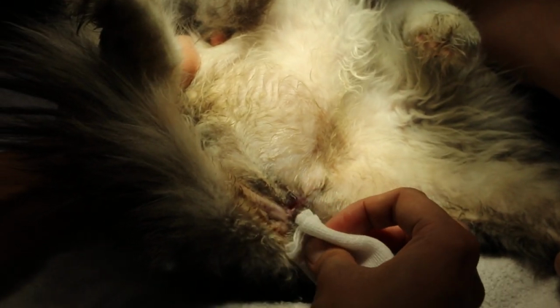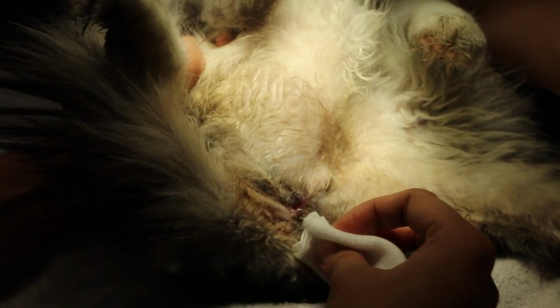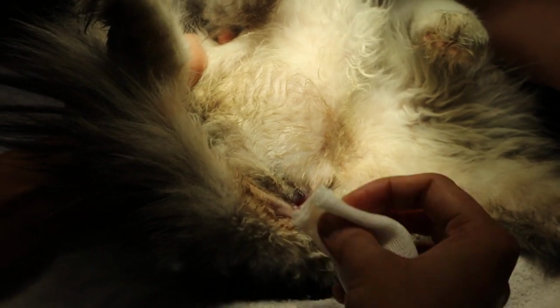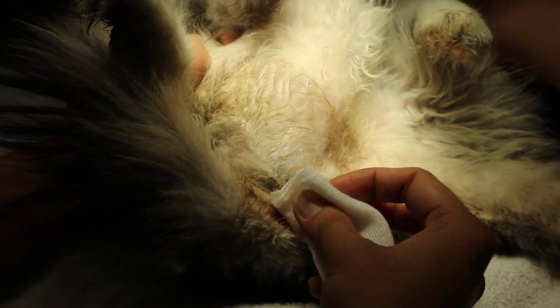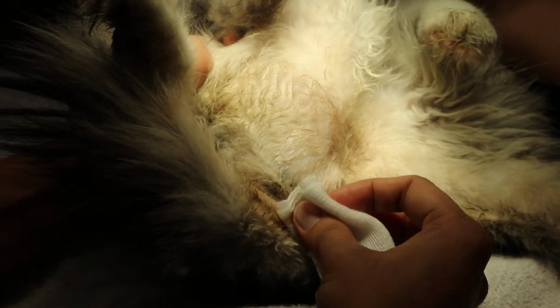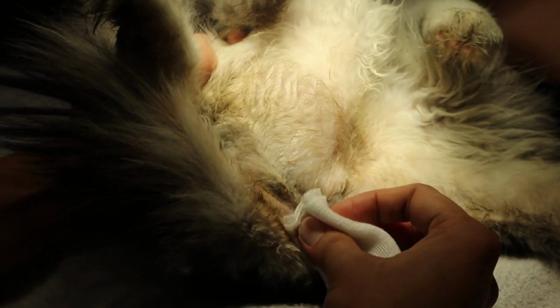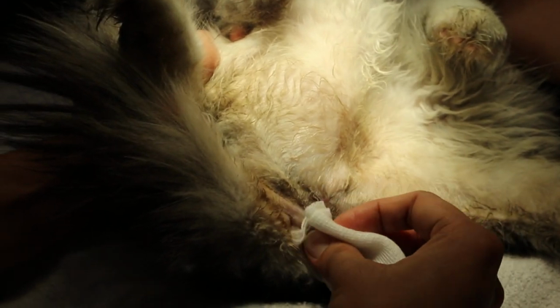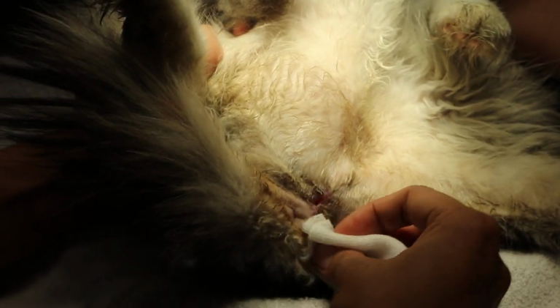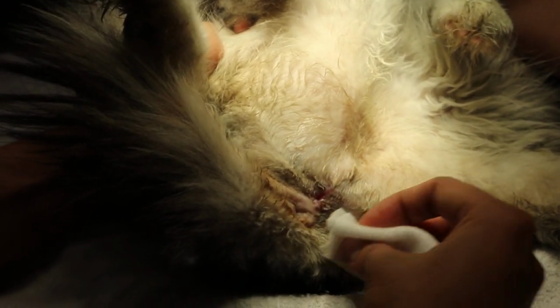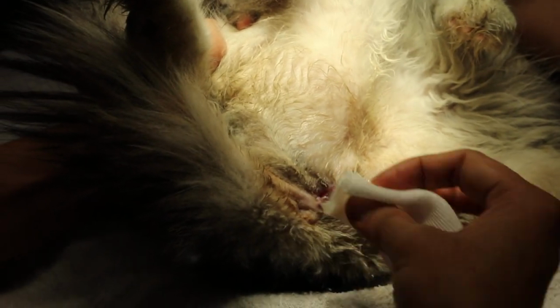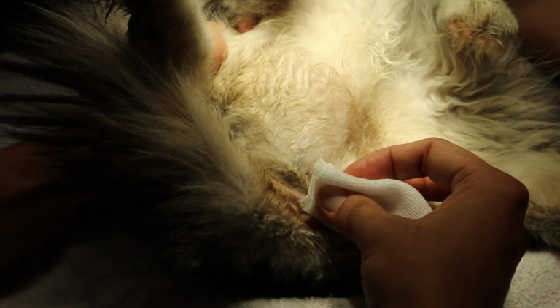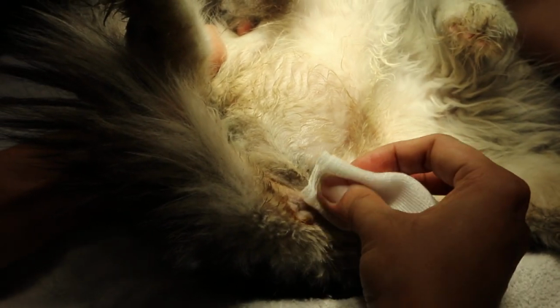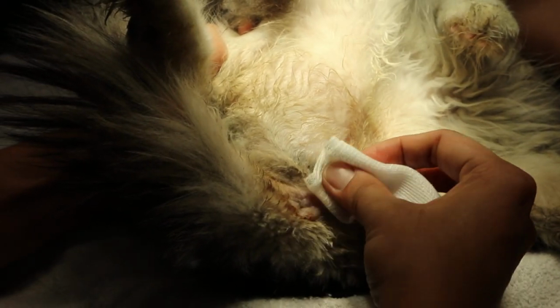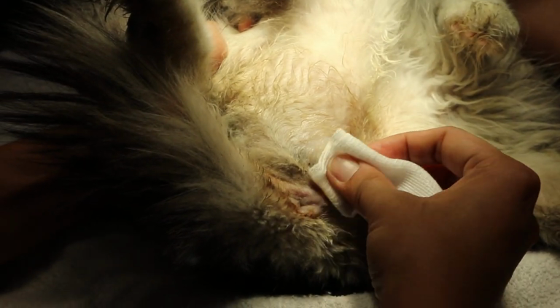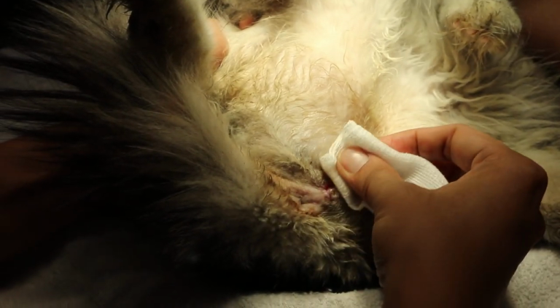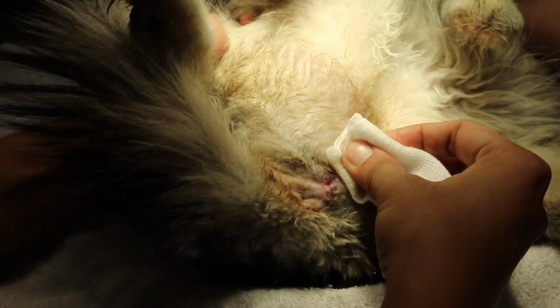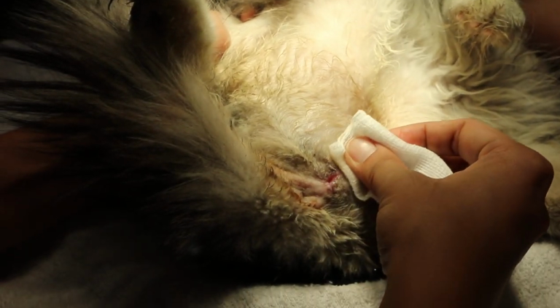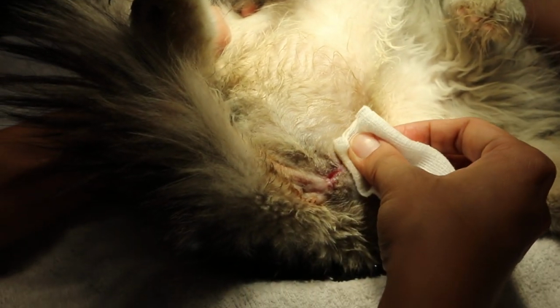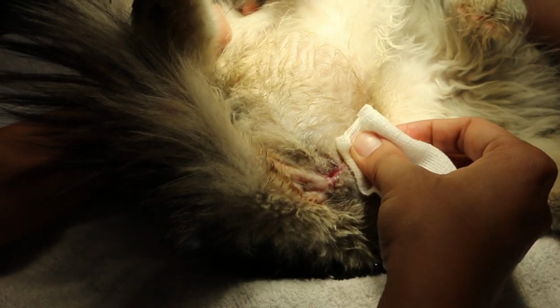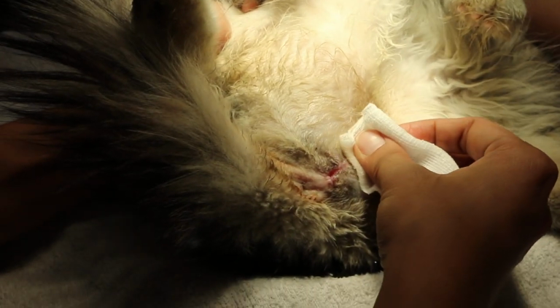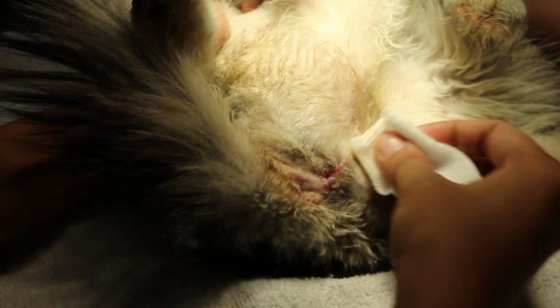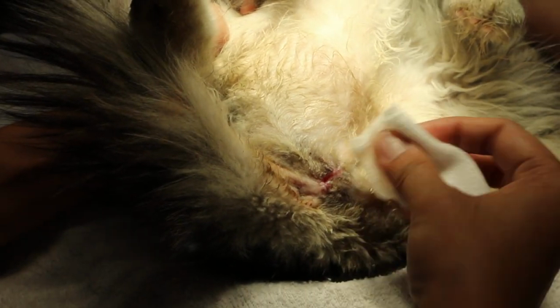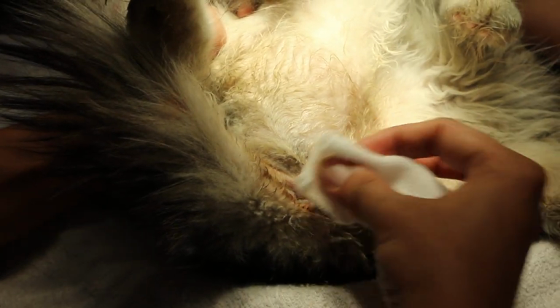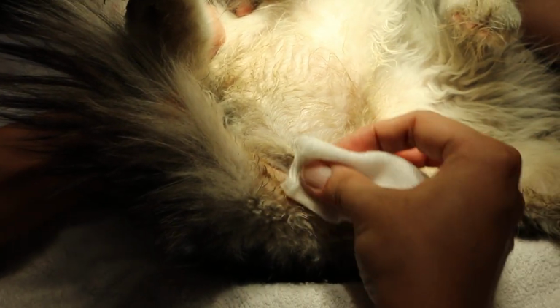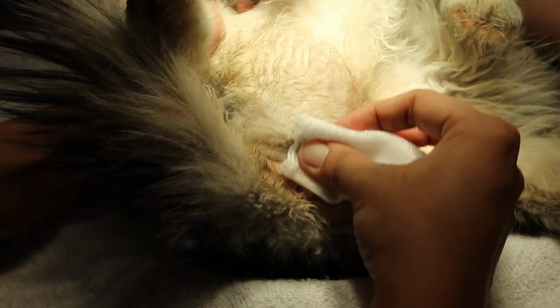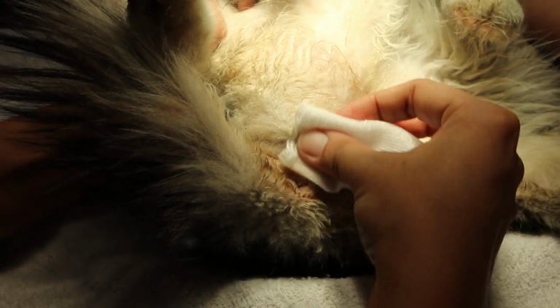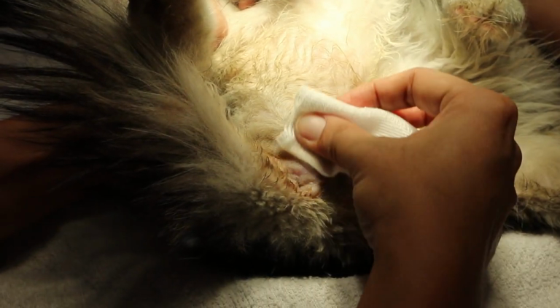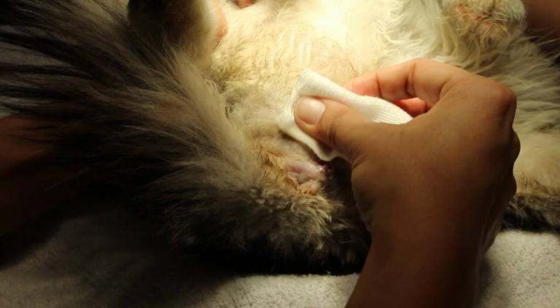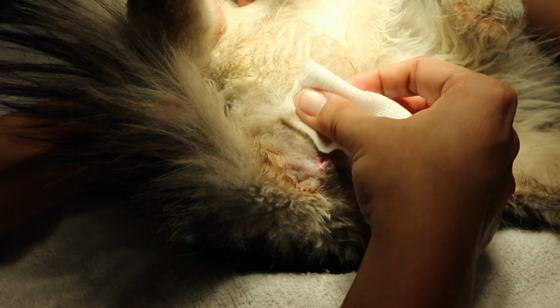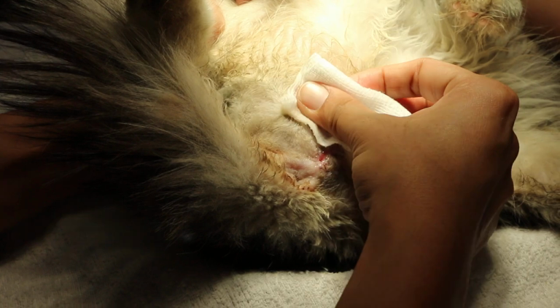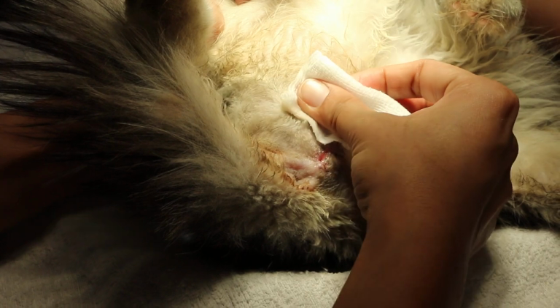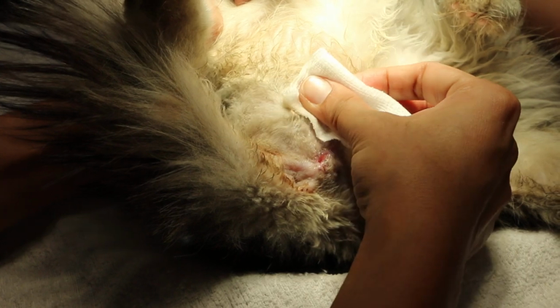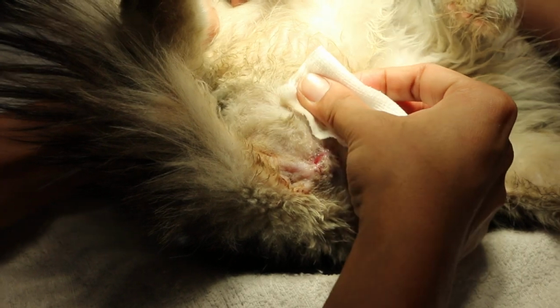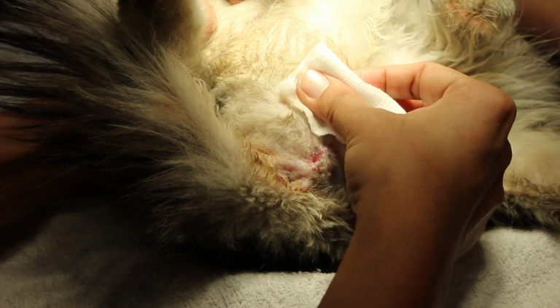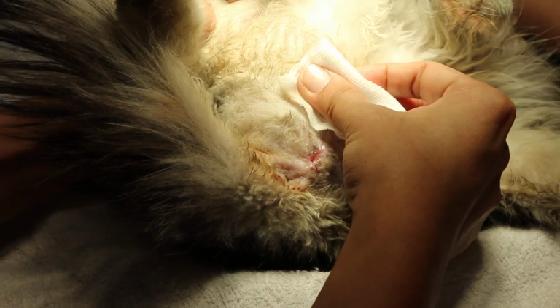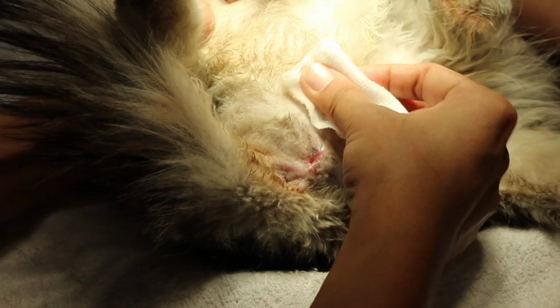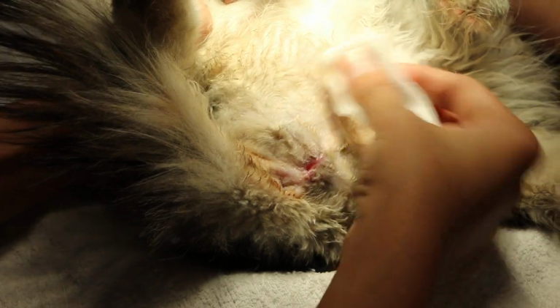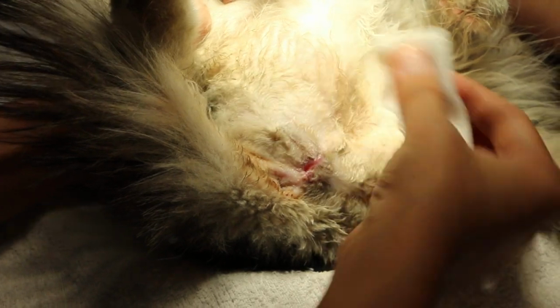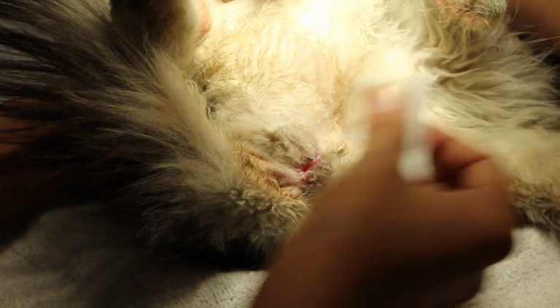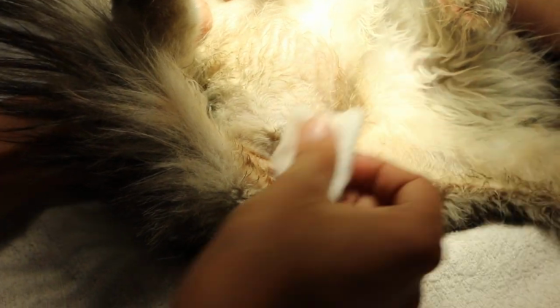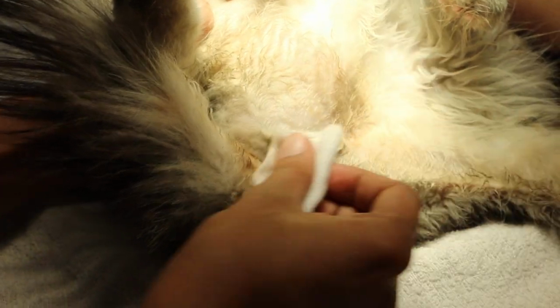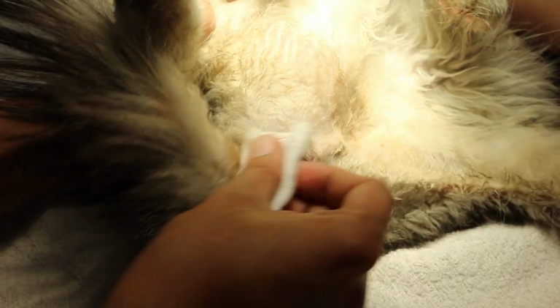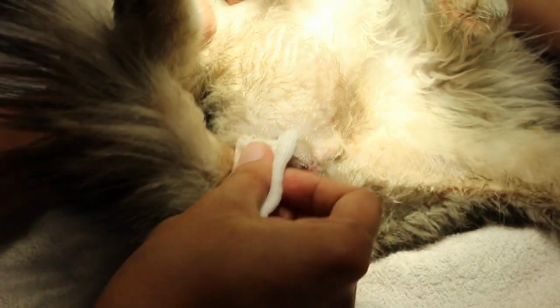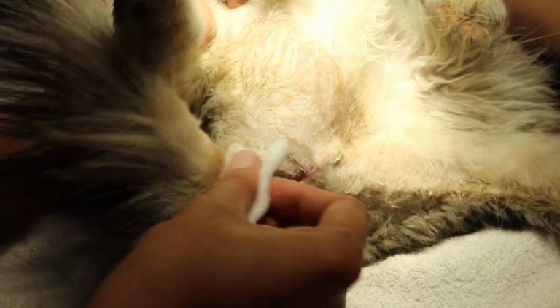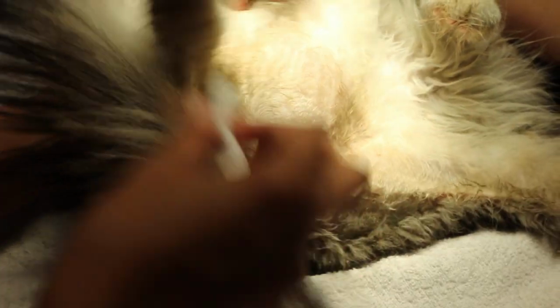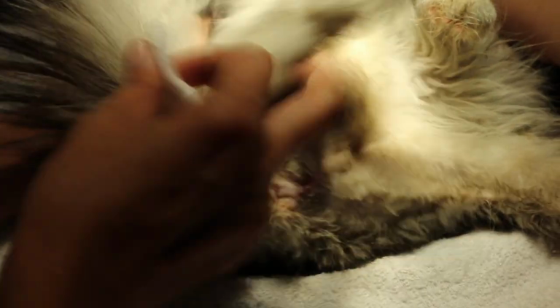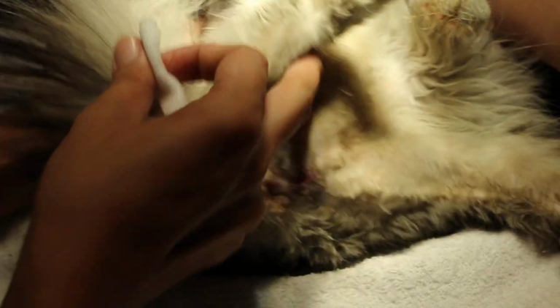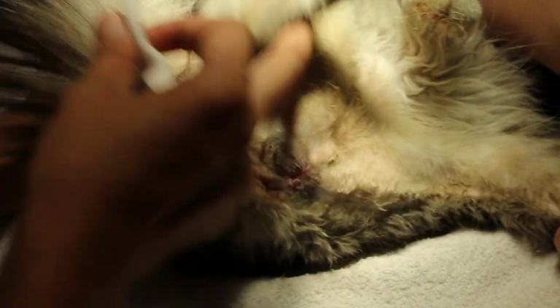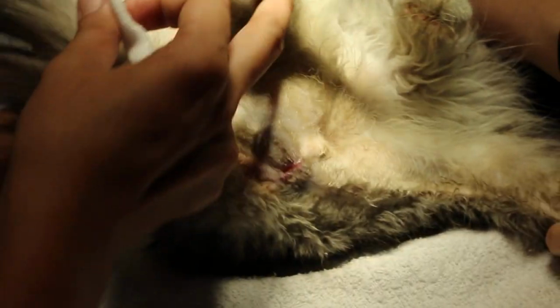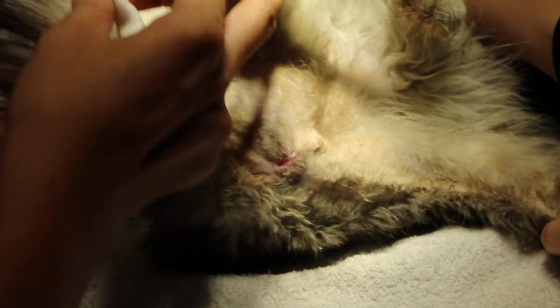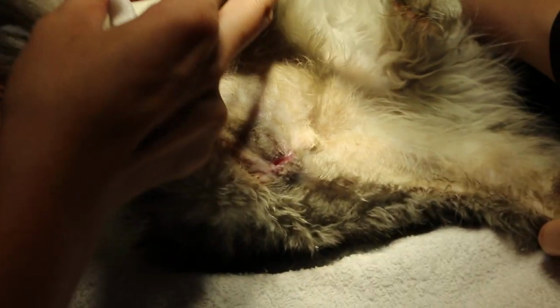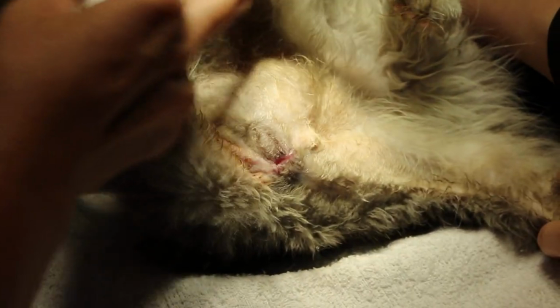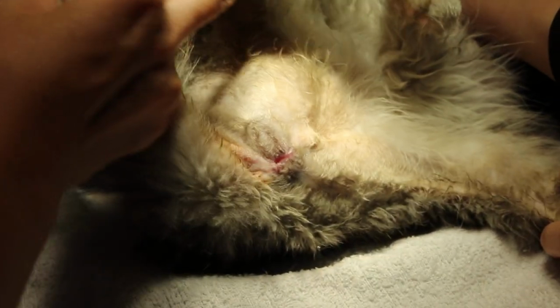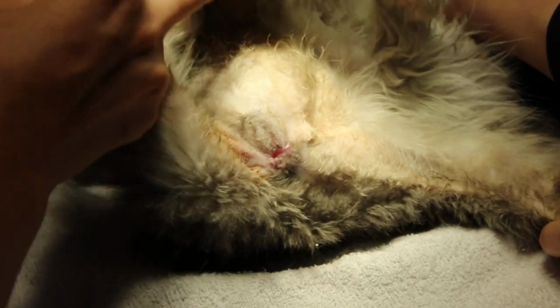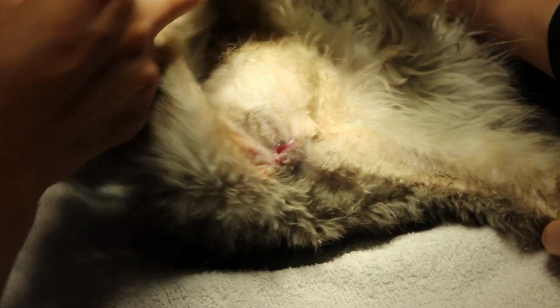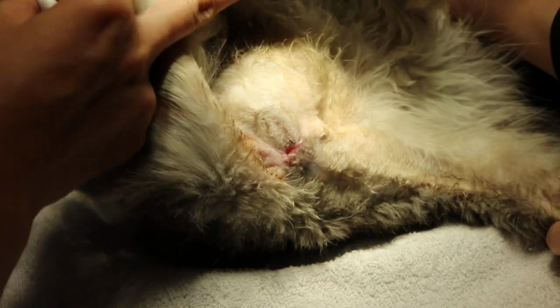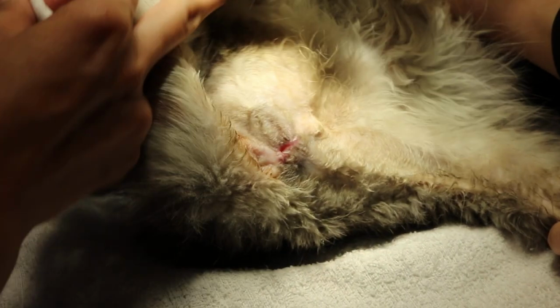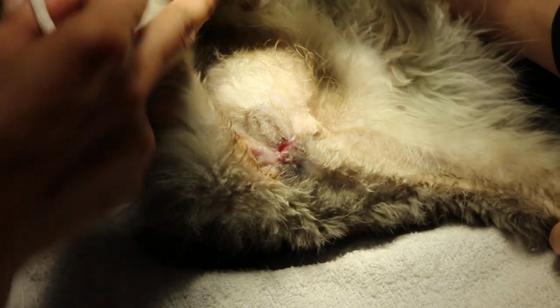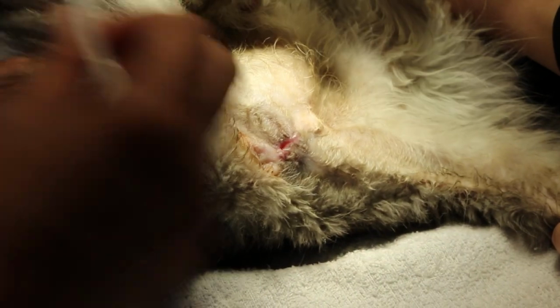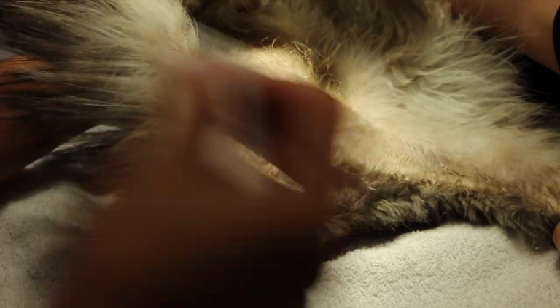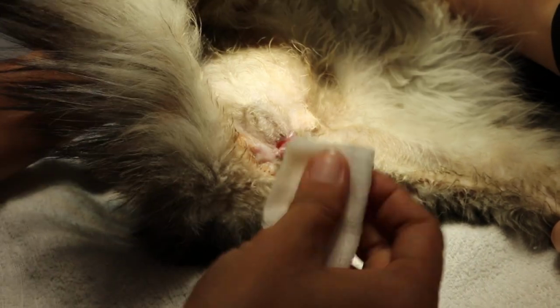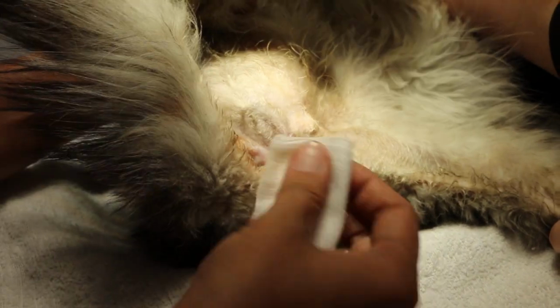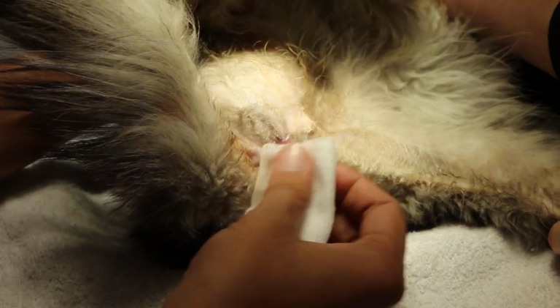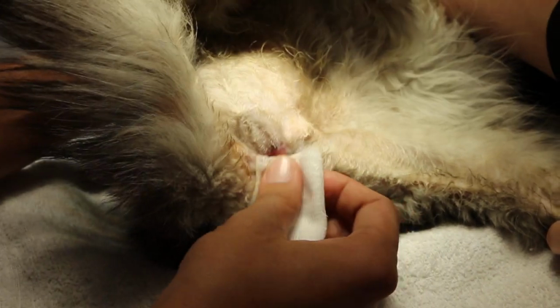The urethra opening is about 5mm. That is good enough for the cat to pee.